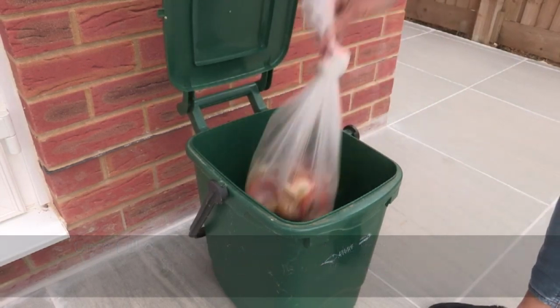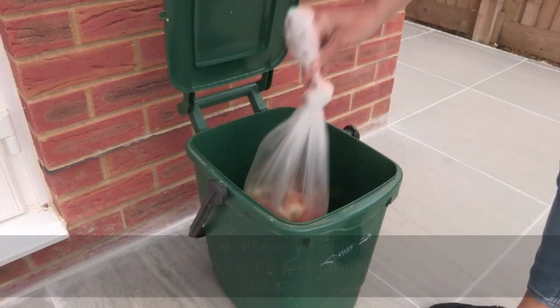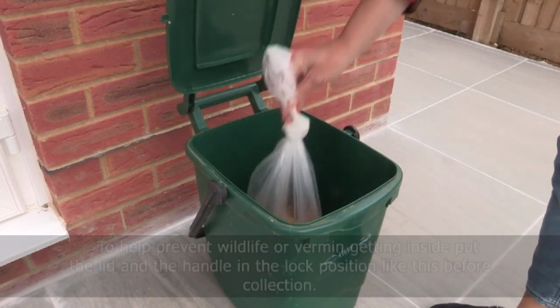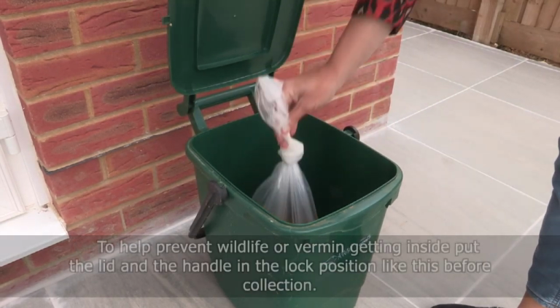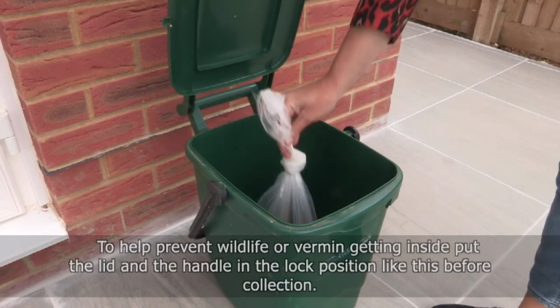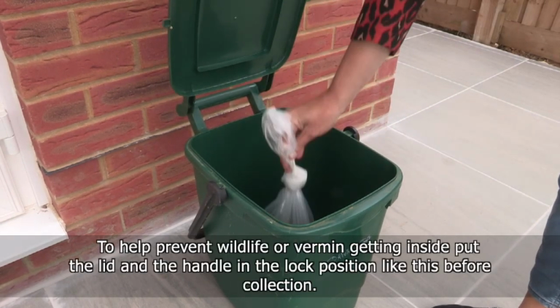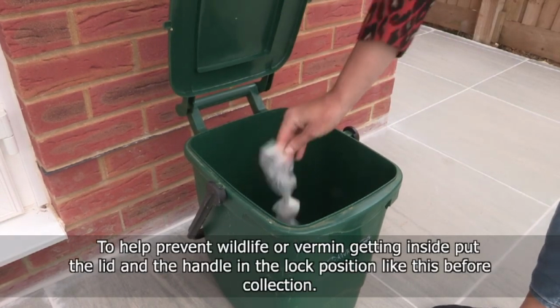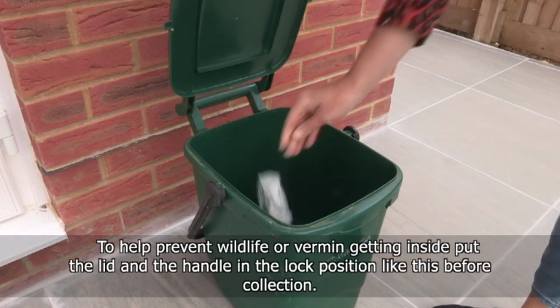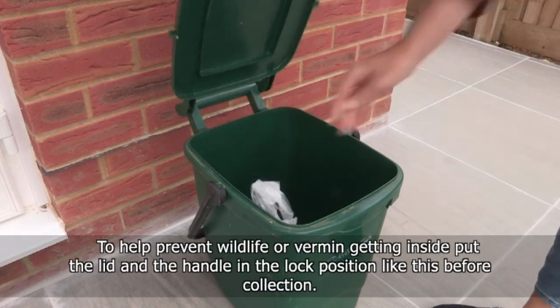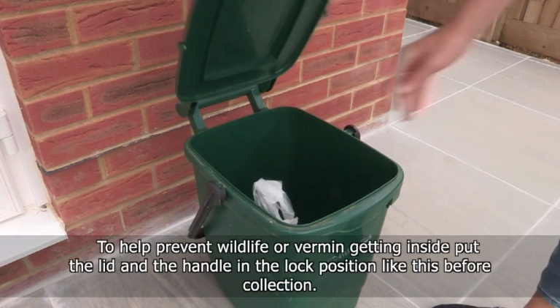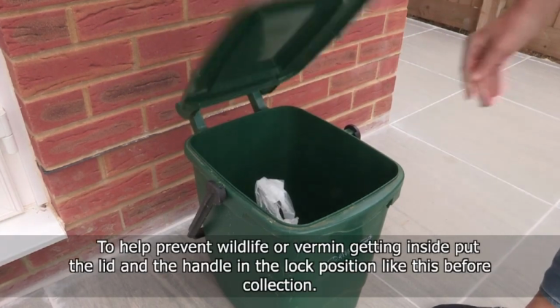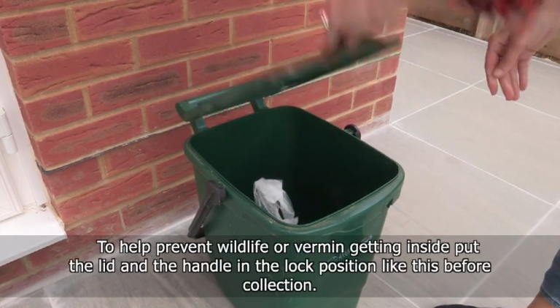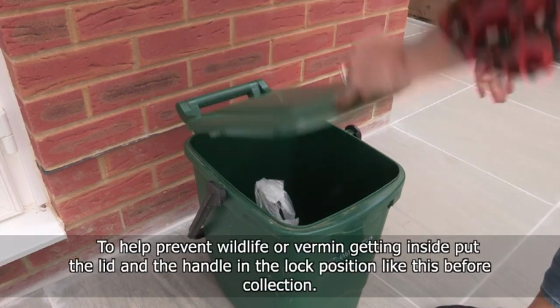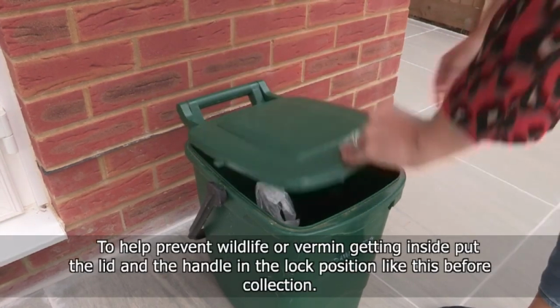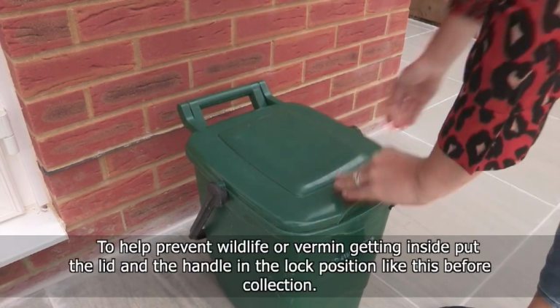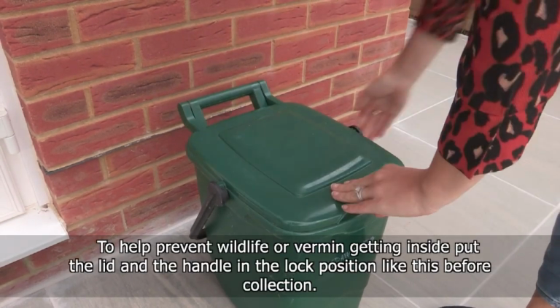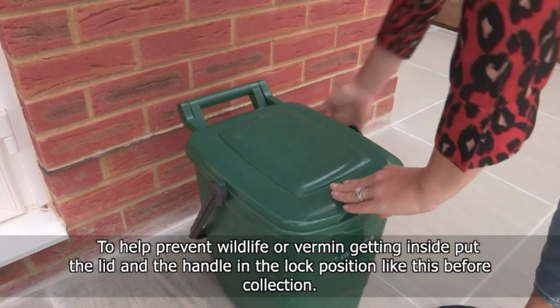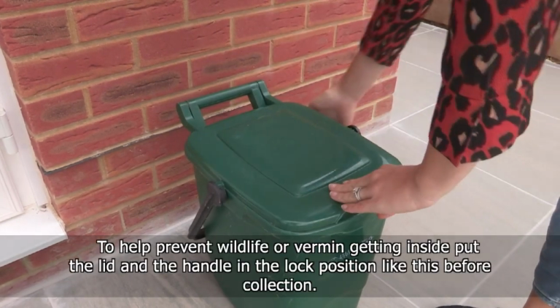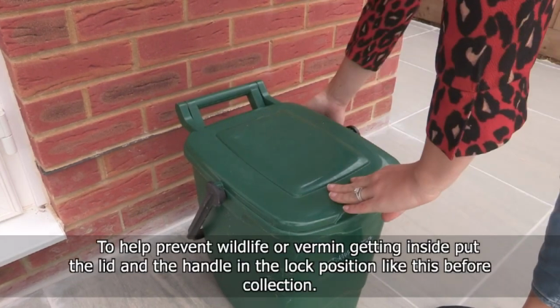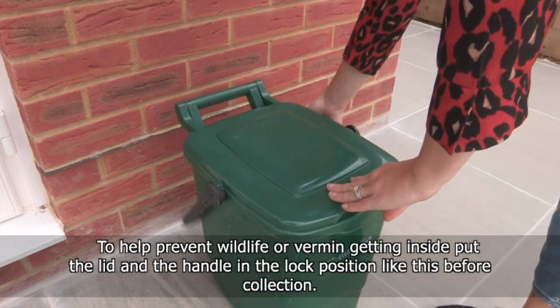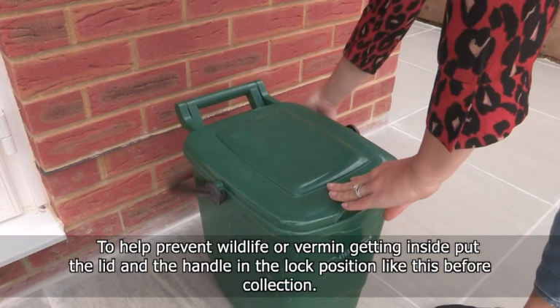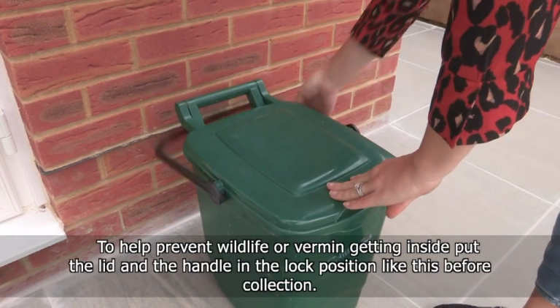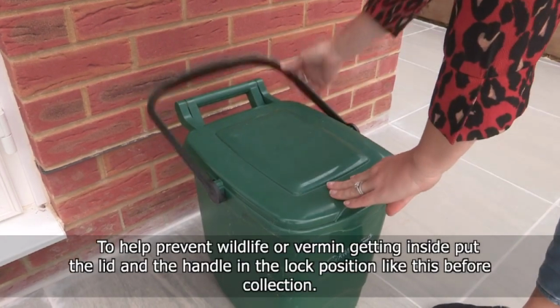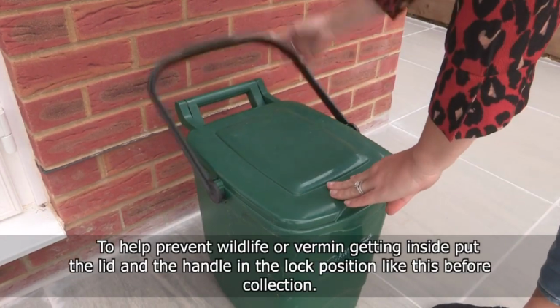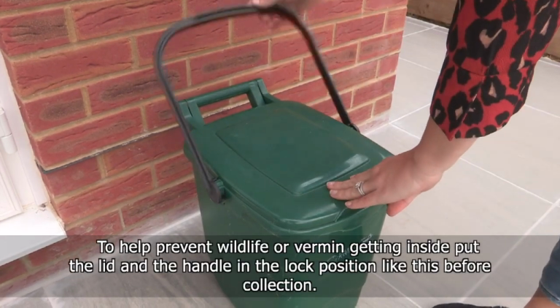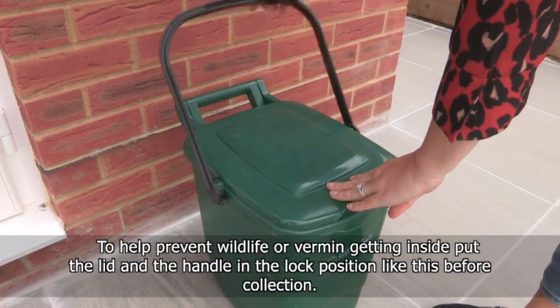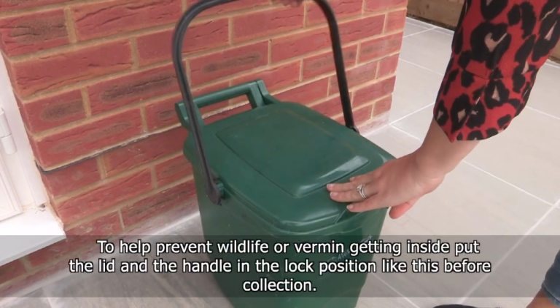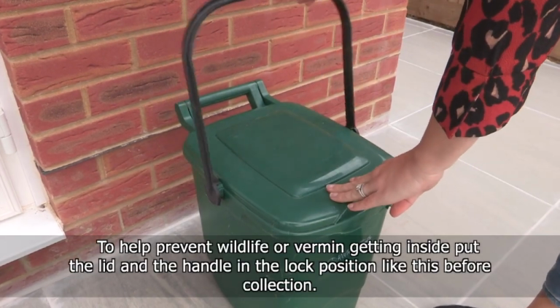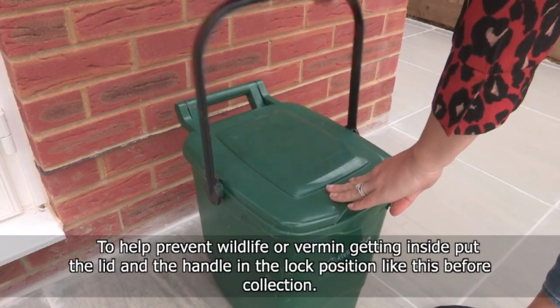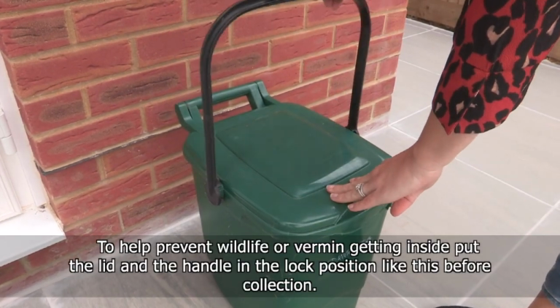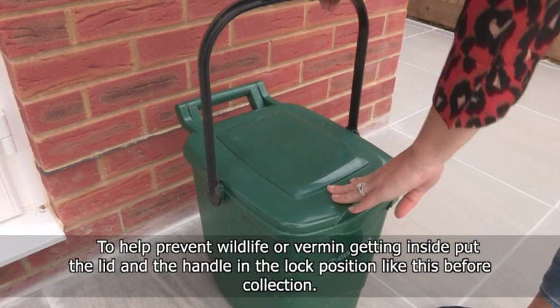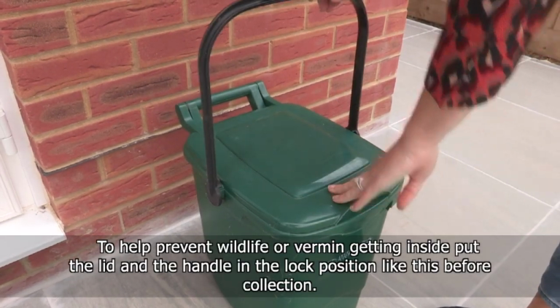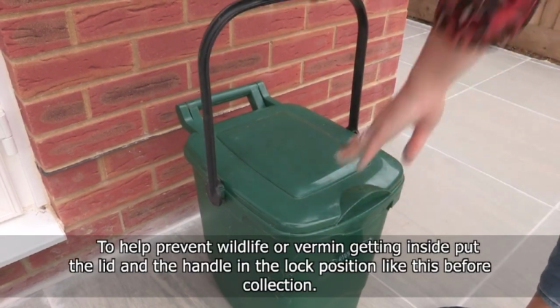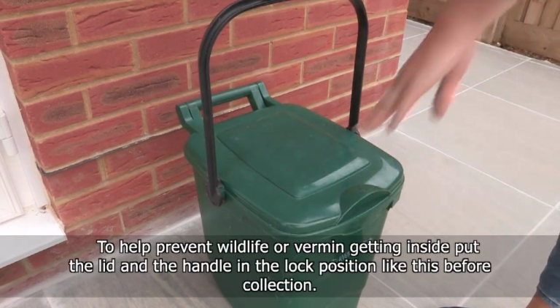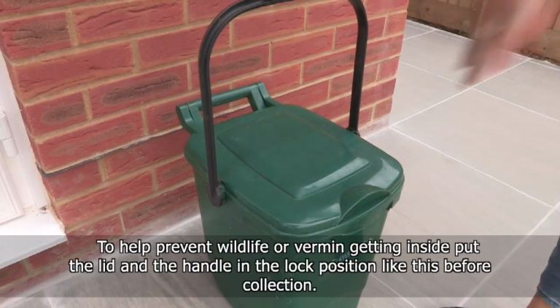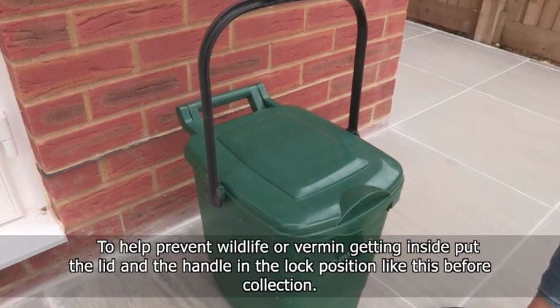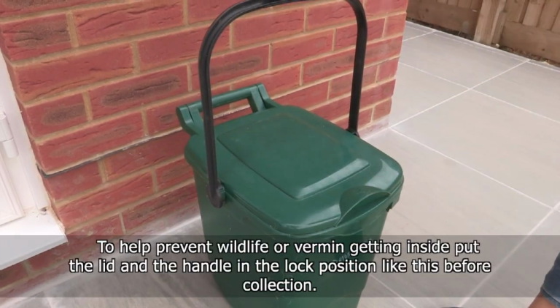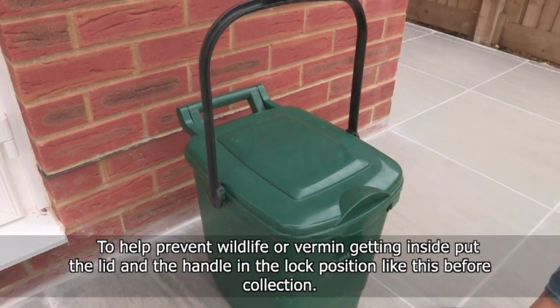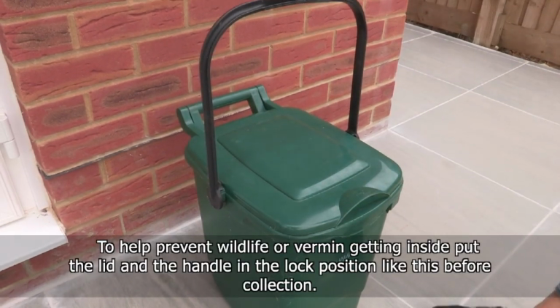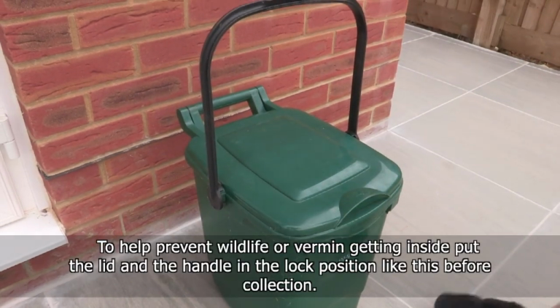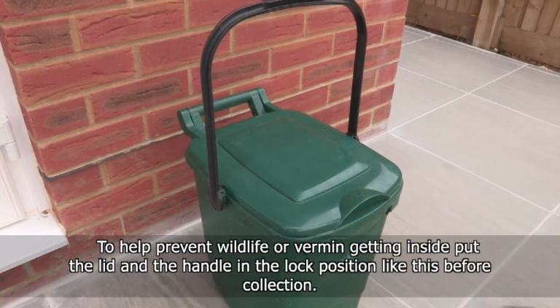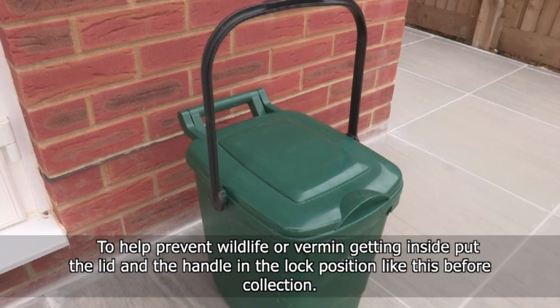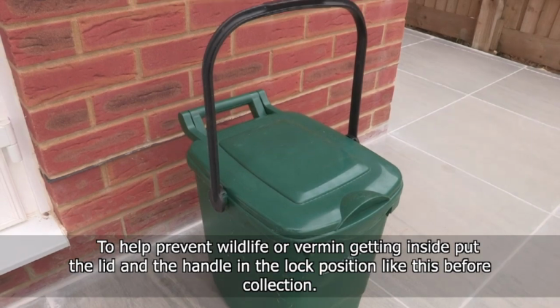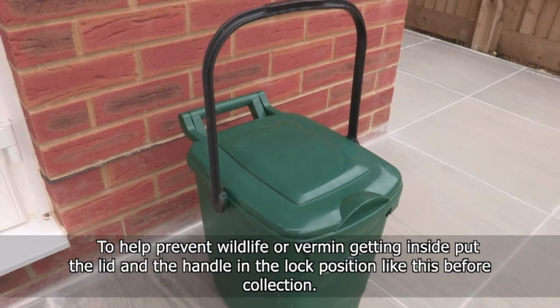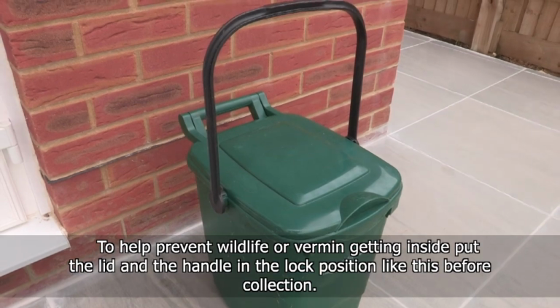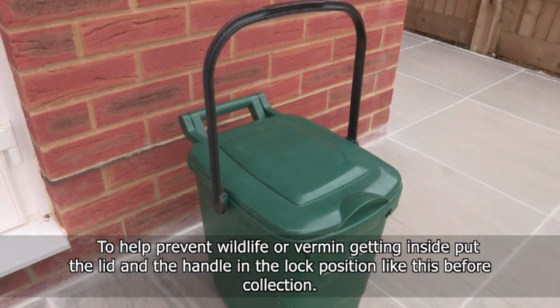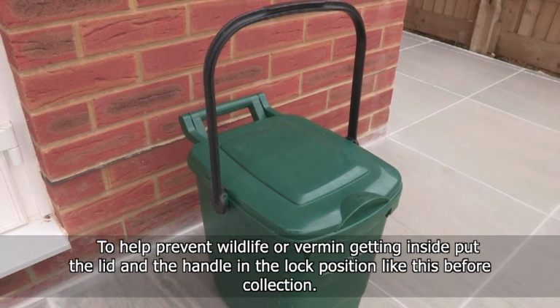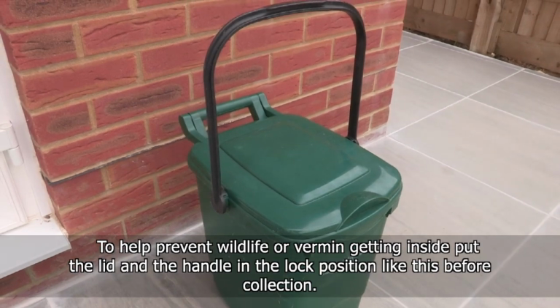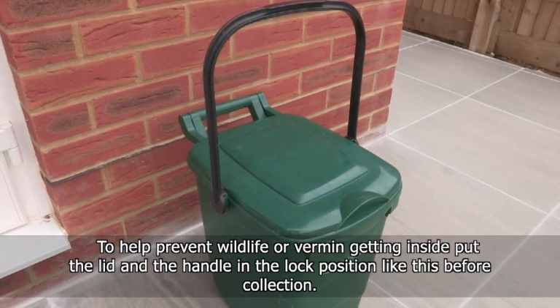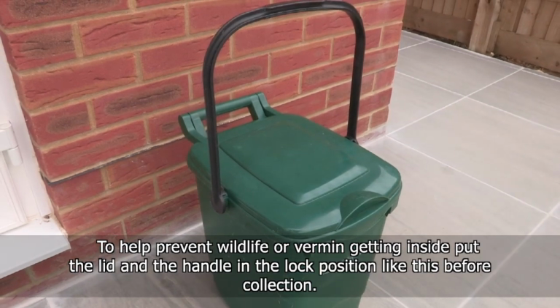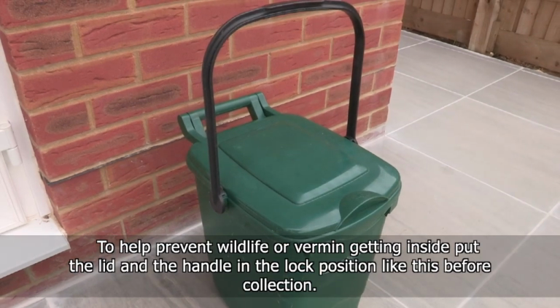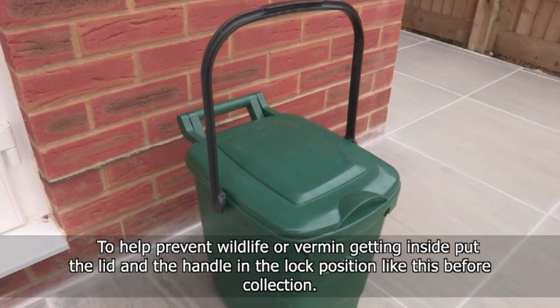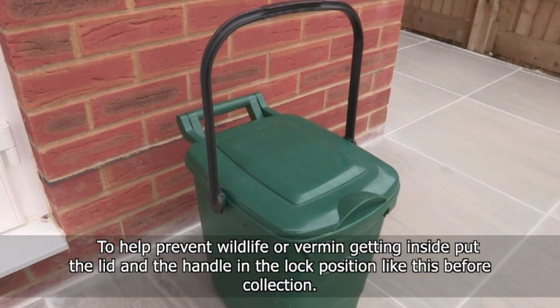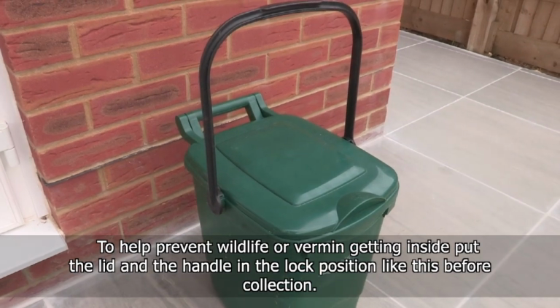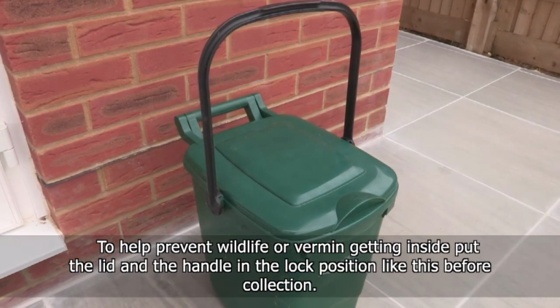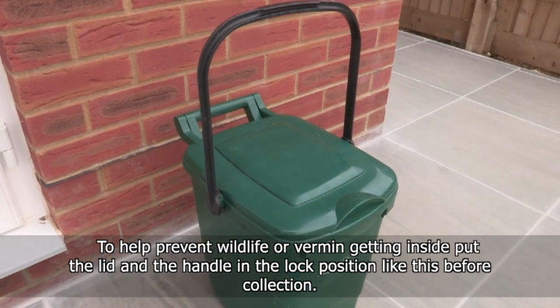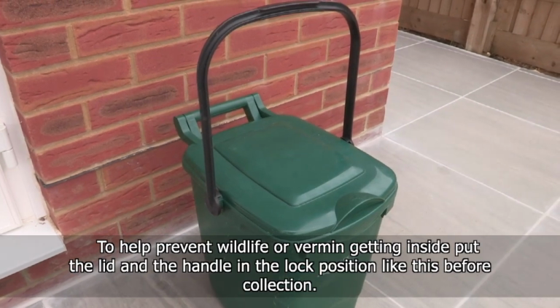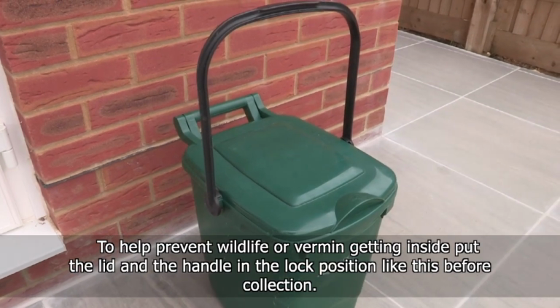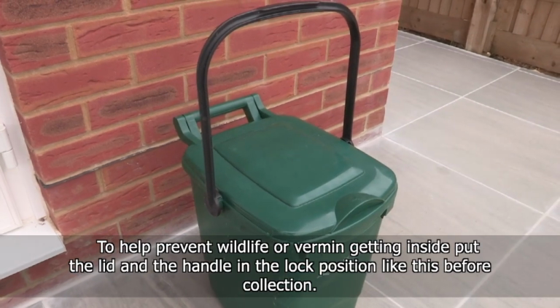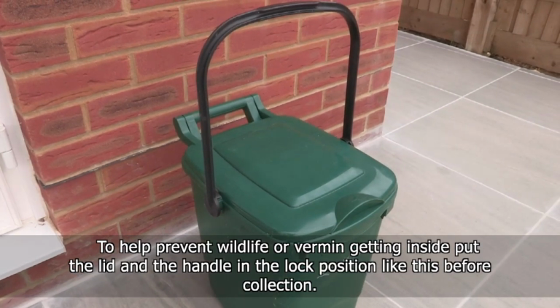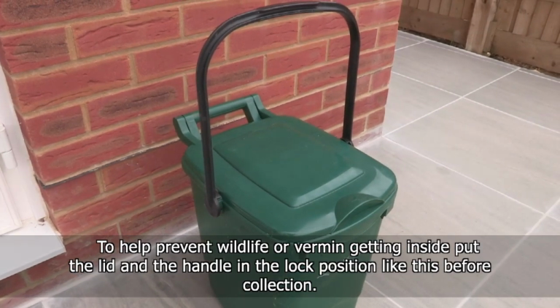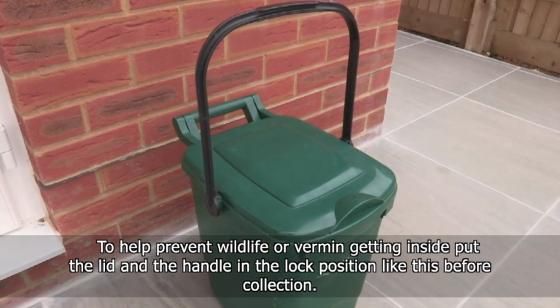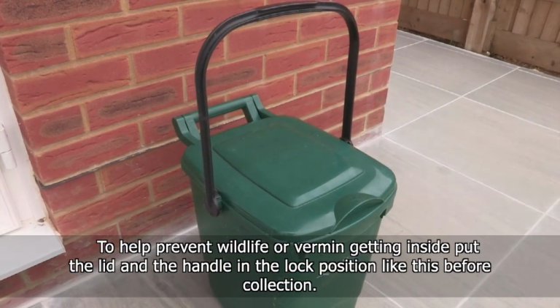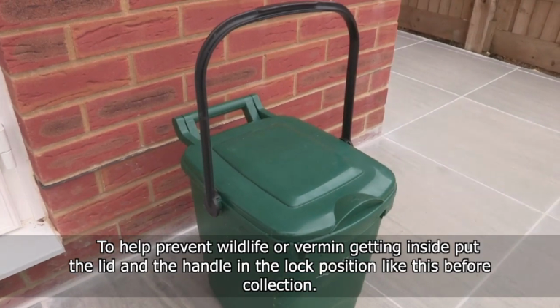To help prevent wildlife or vermin getting inside, put the lid and the handle in the lock position like this before your collection.